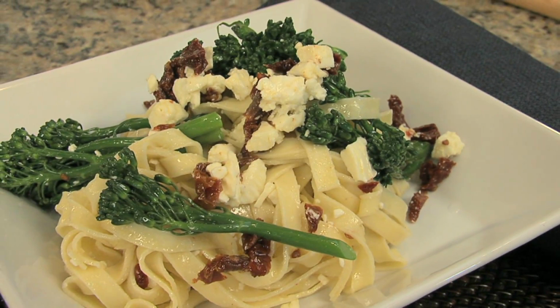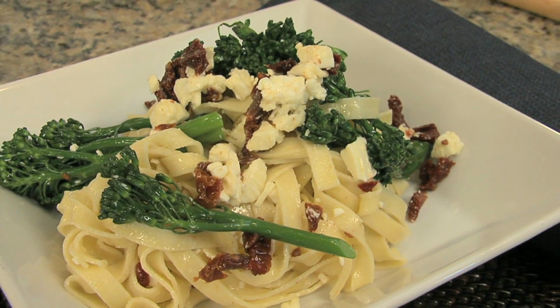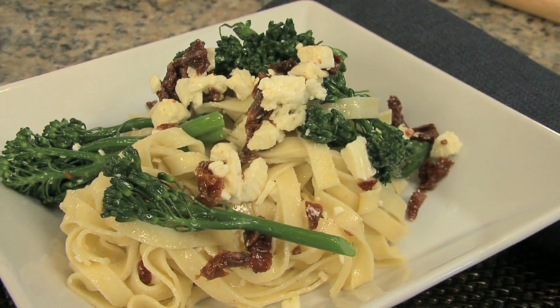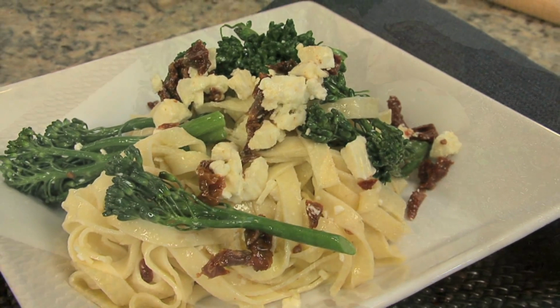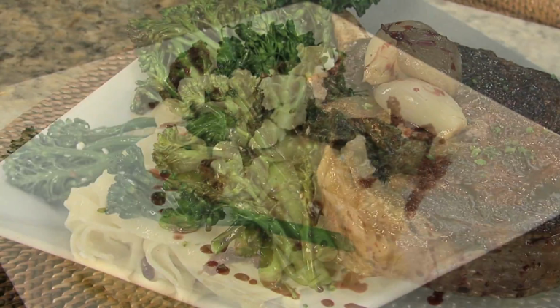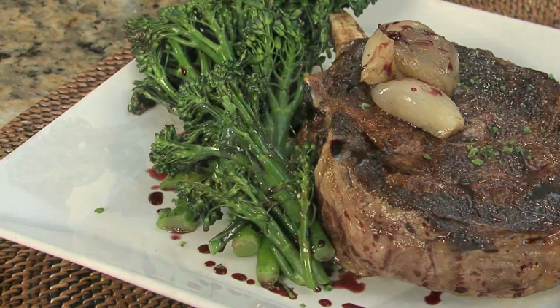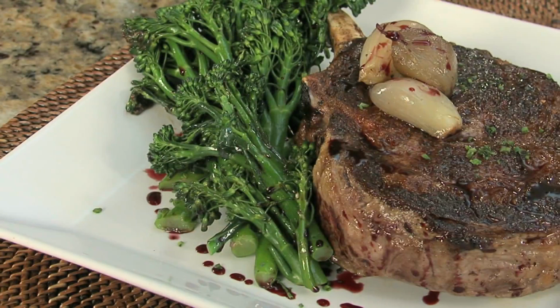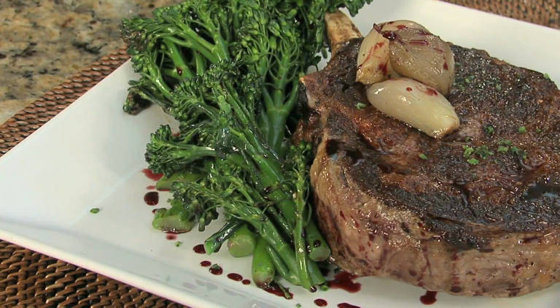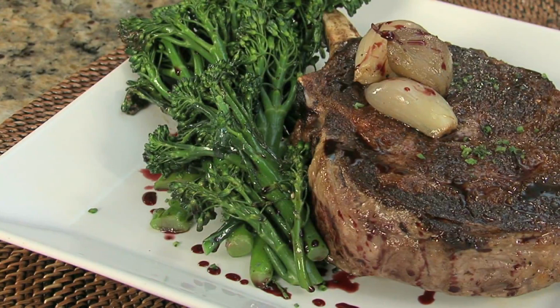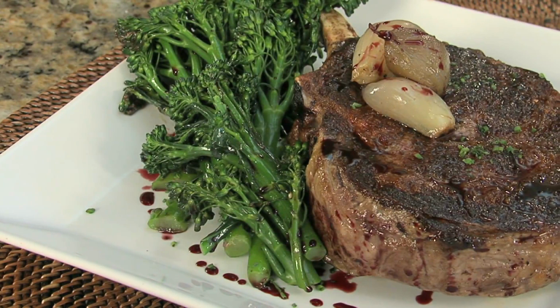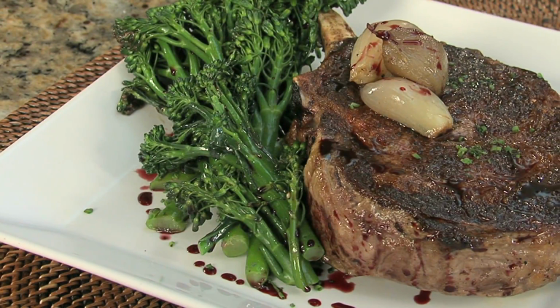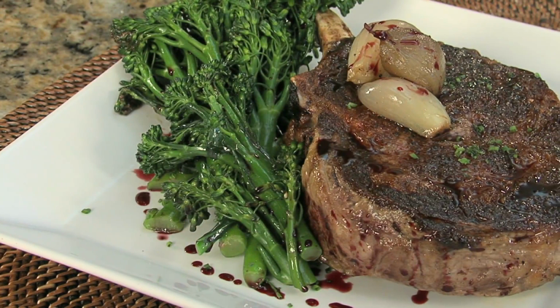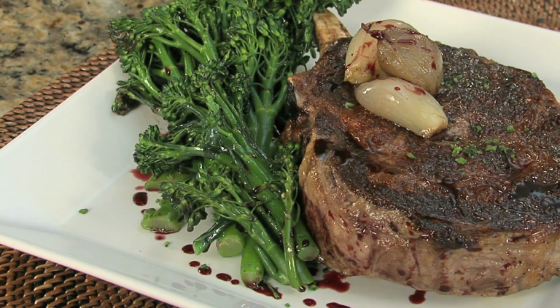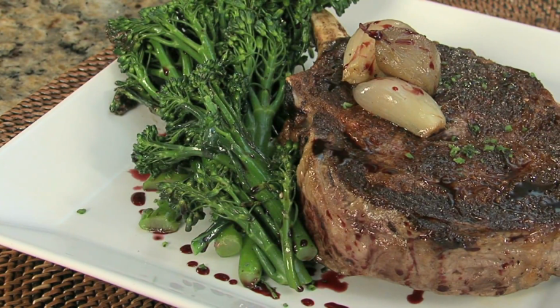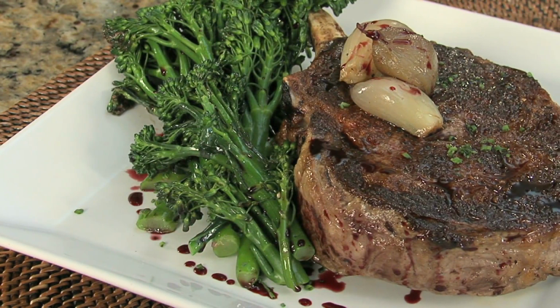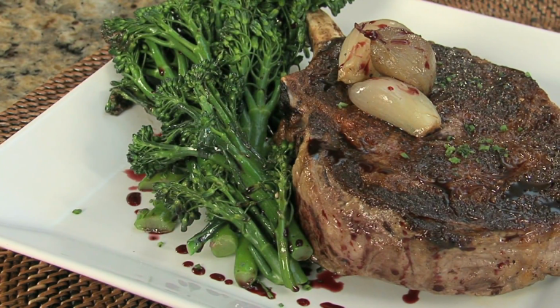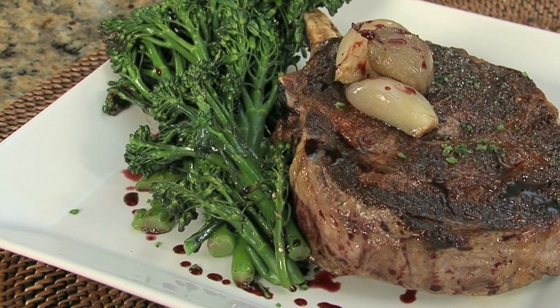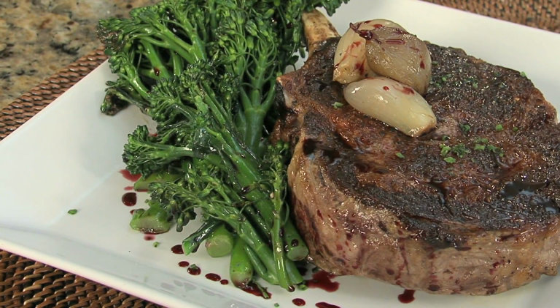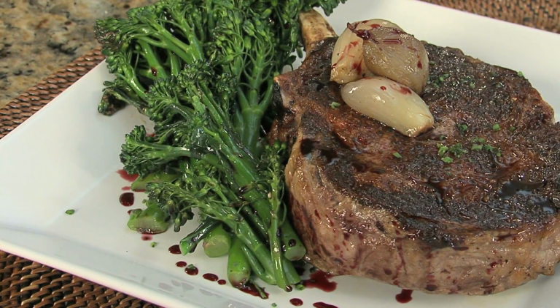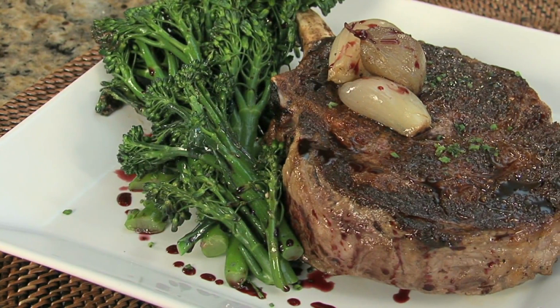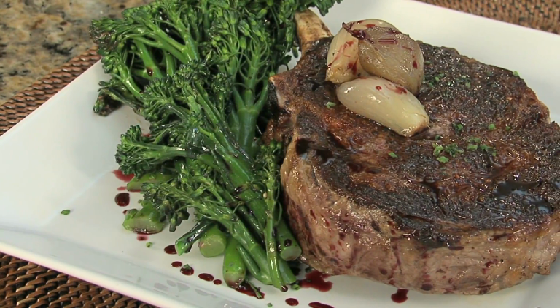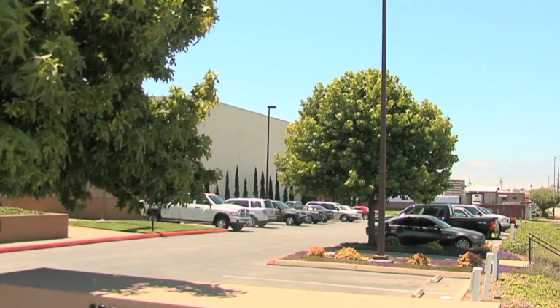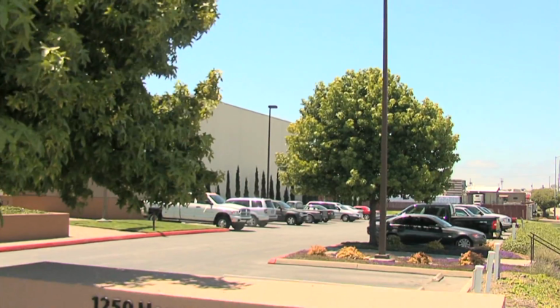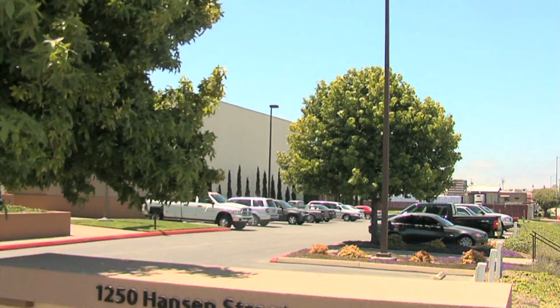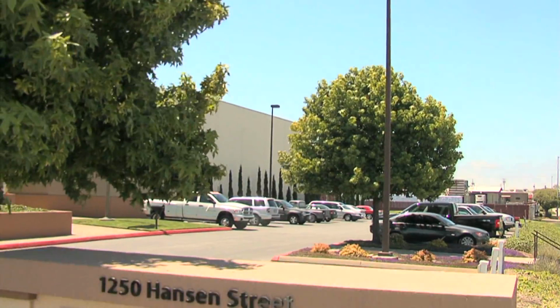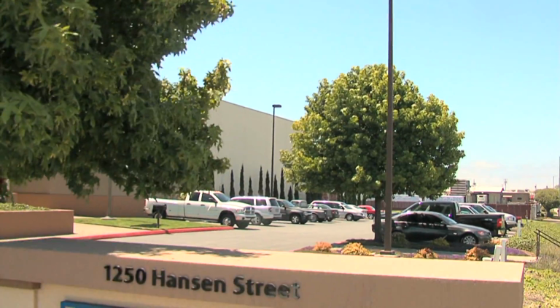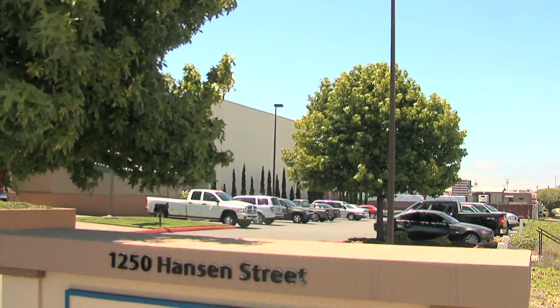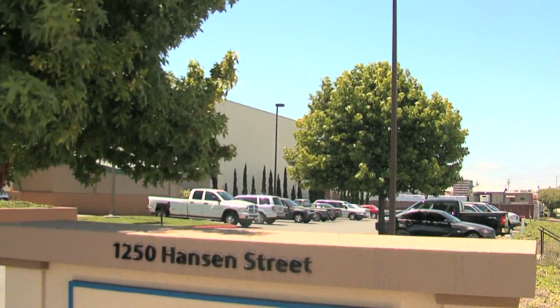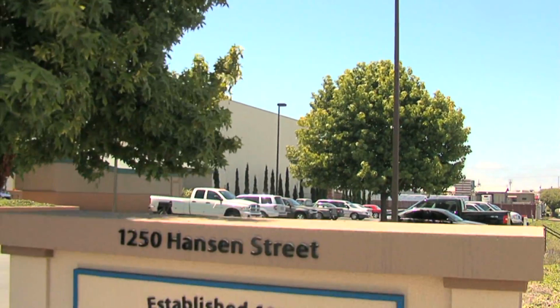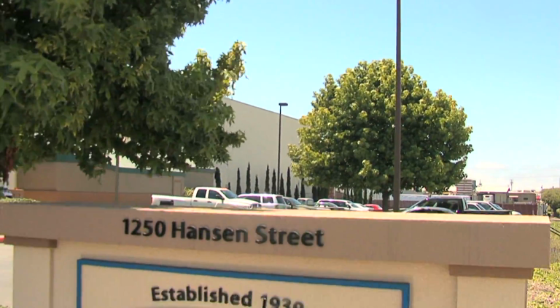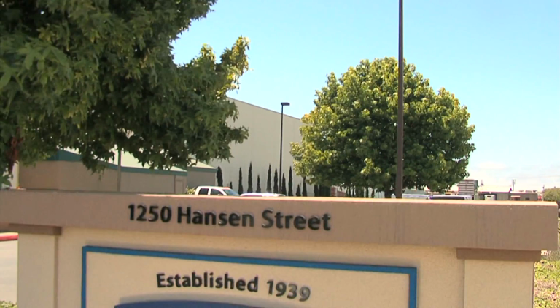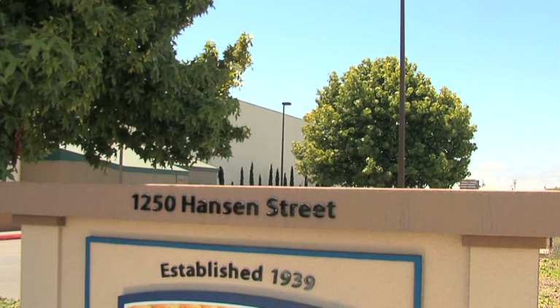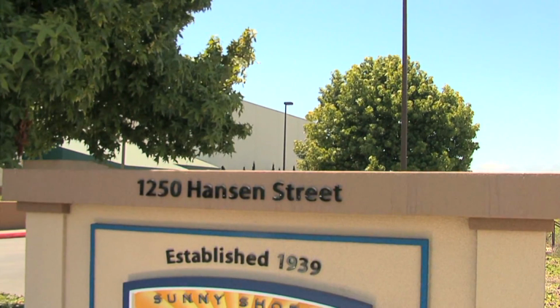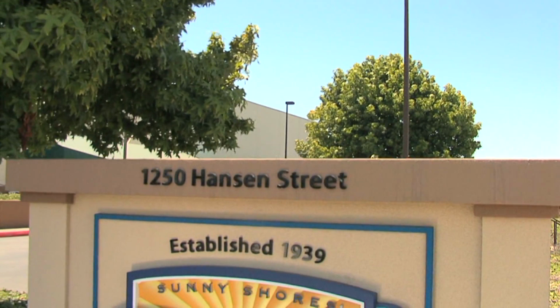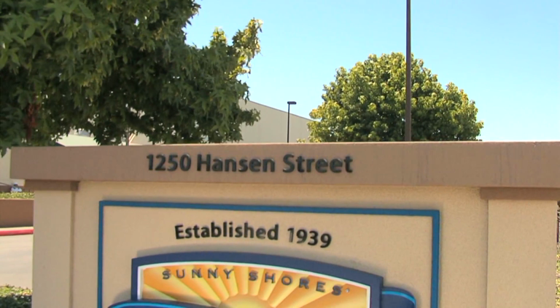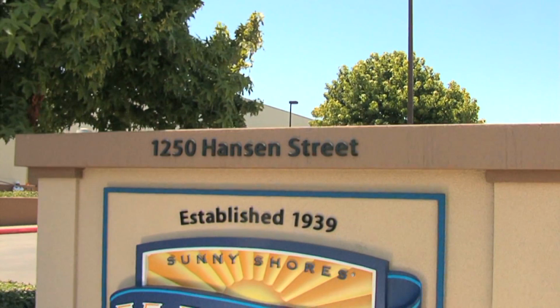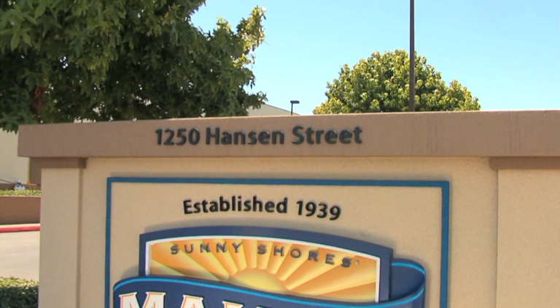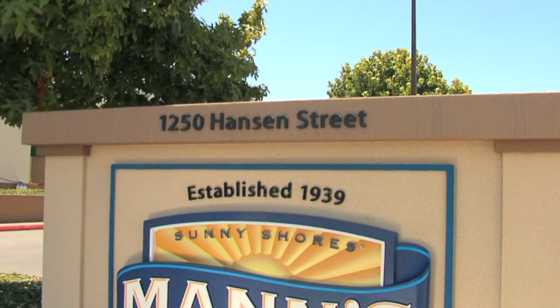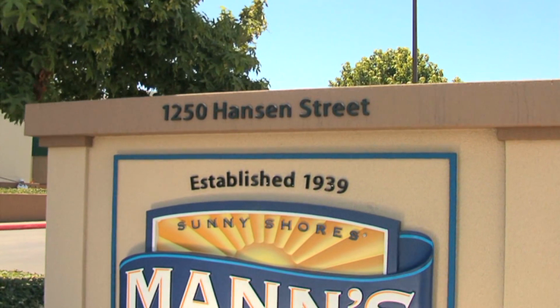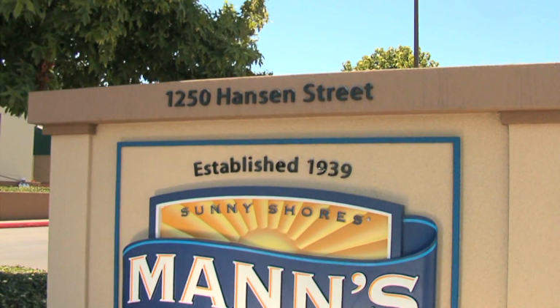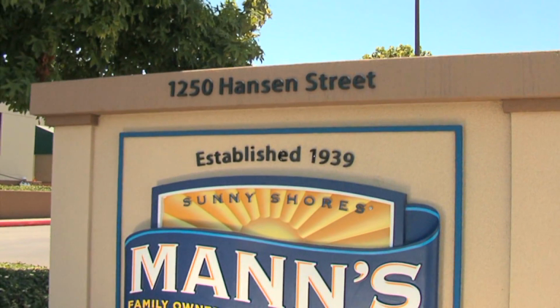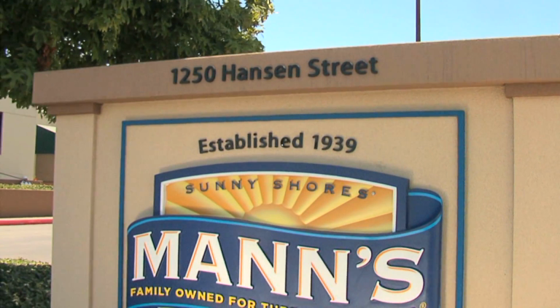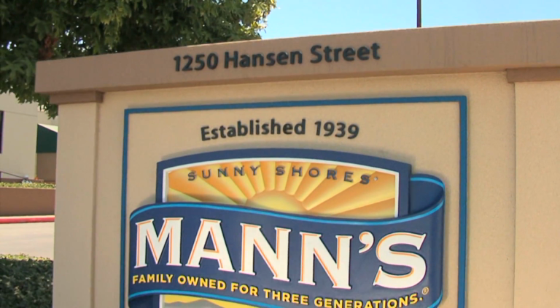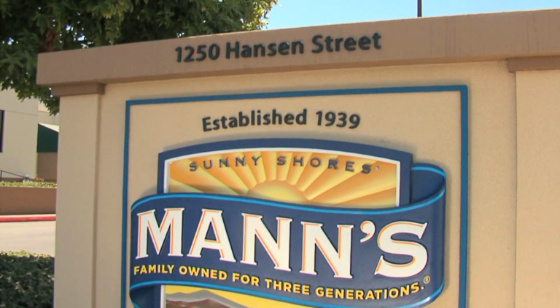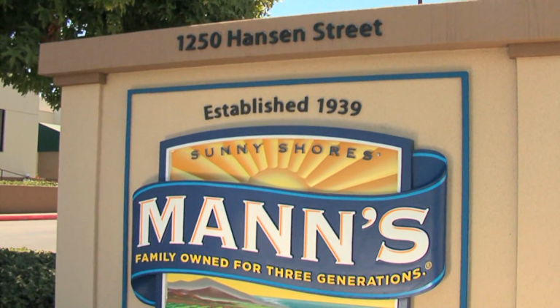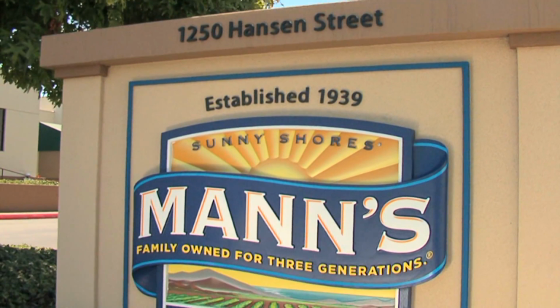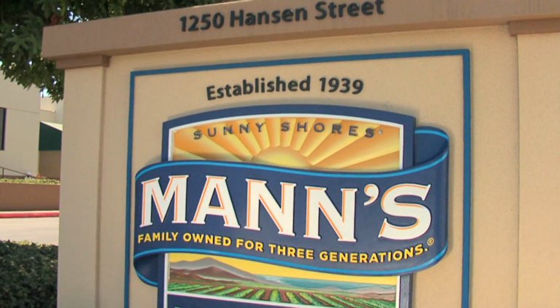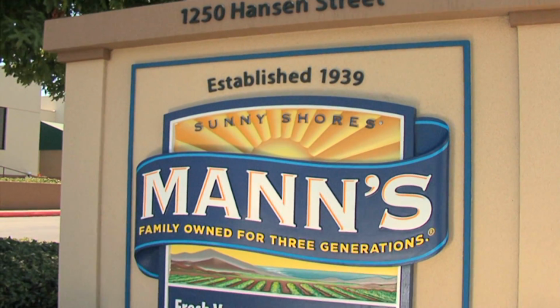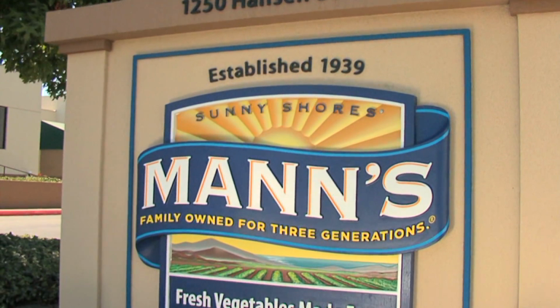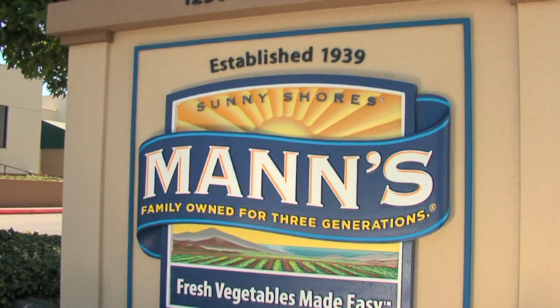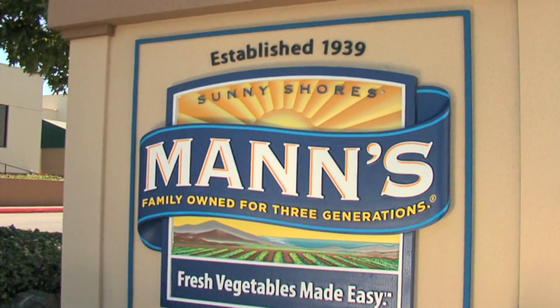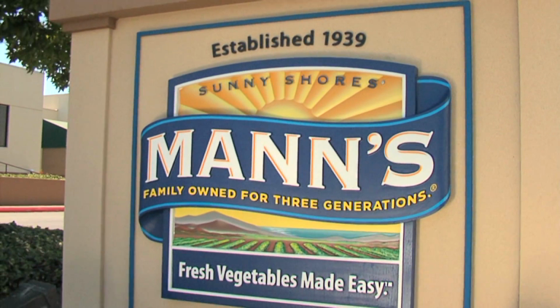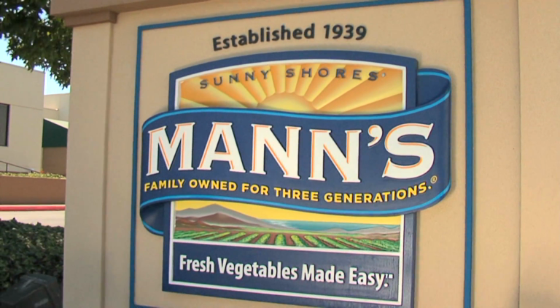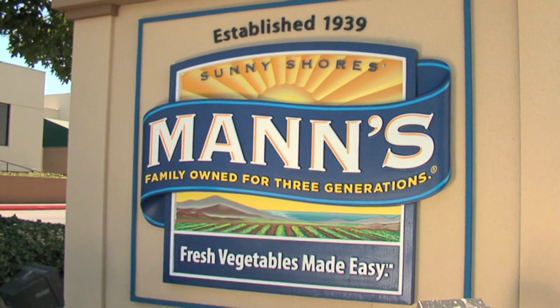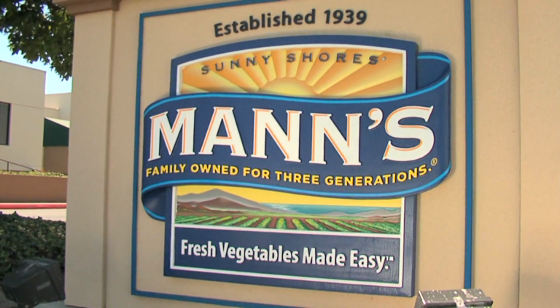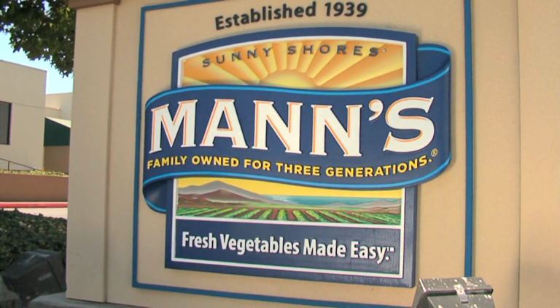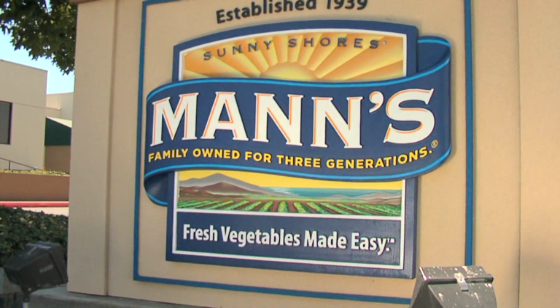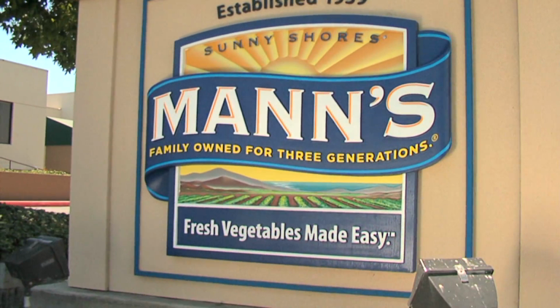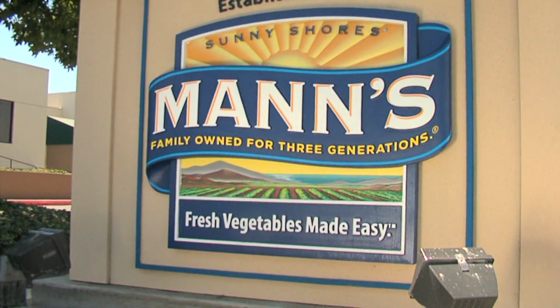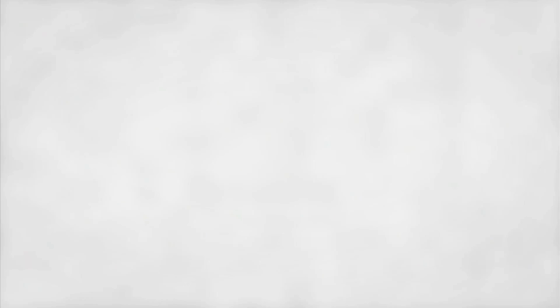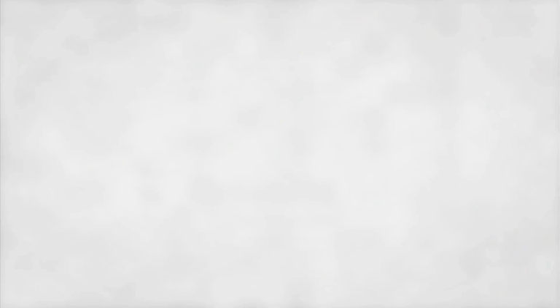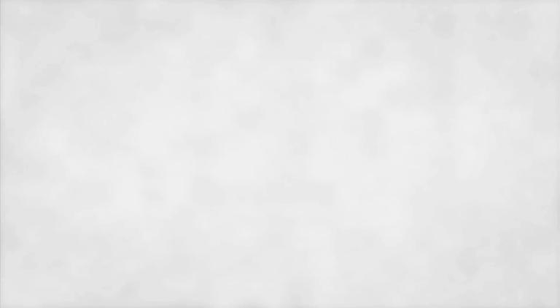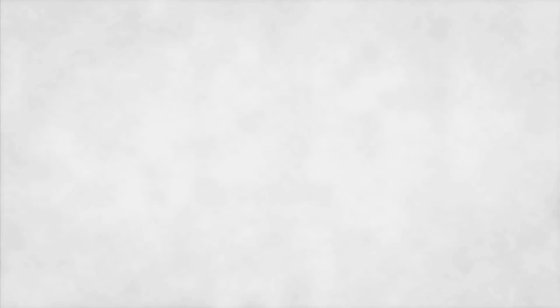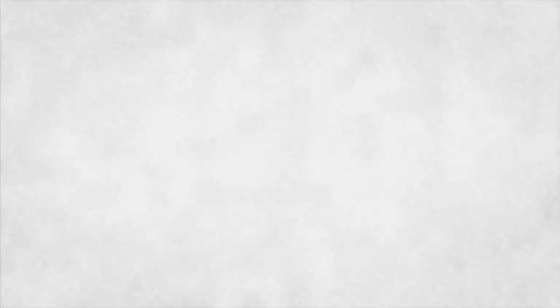Sweeter than broccoli and tender like asparagus. Any way you look, Mann has your veggies made easy.